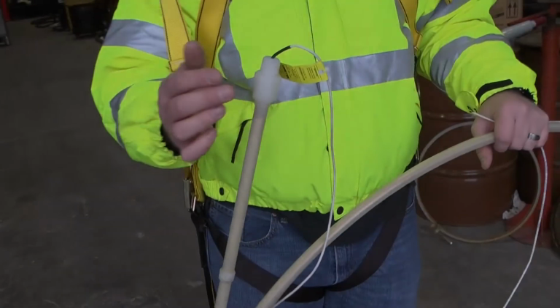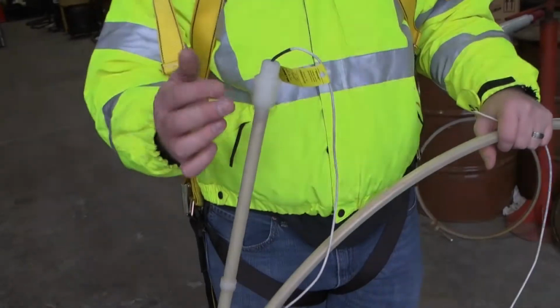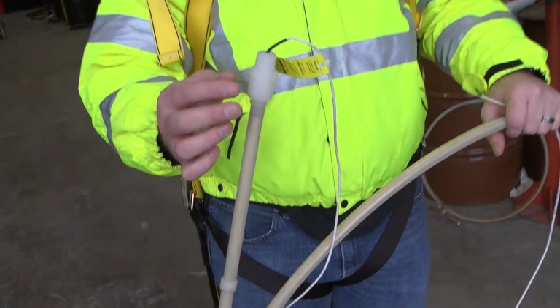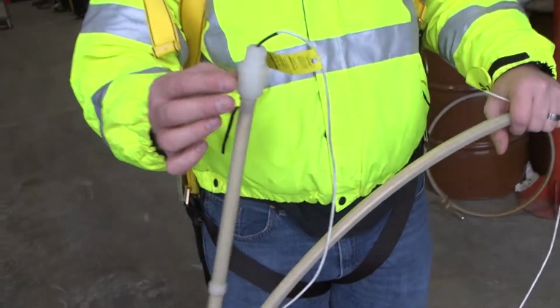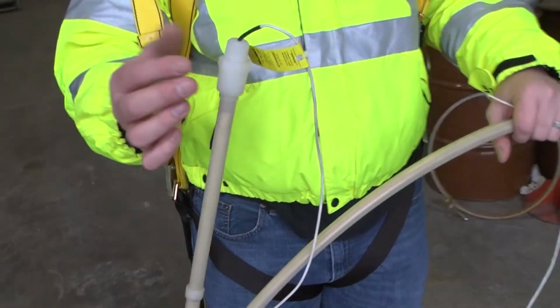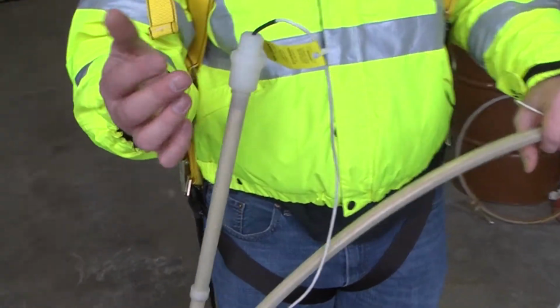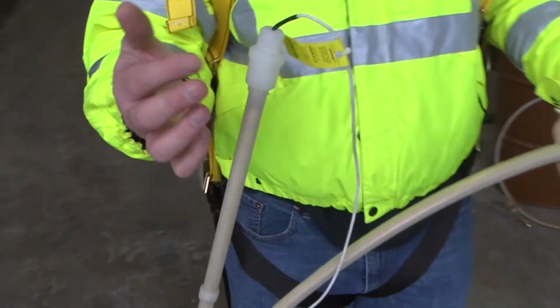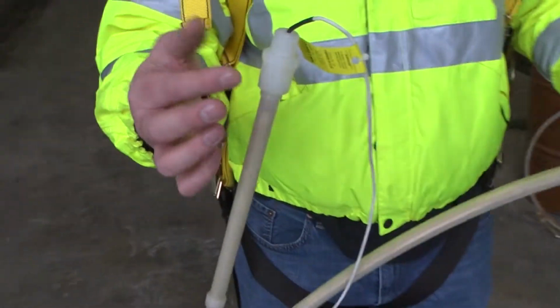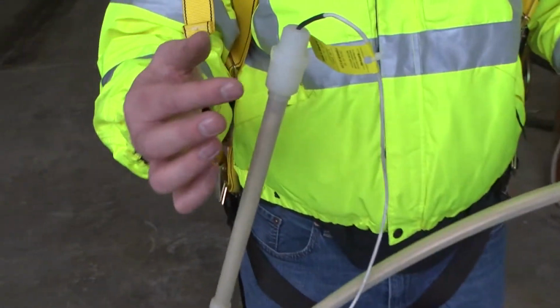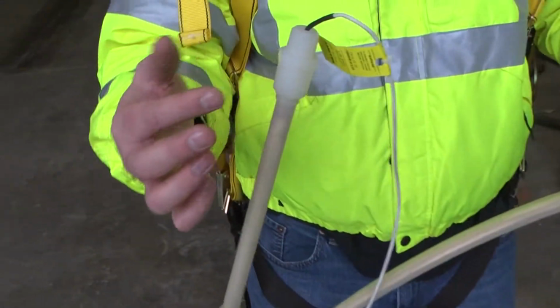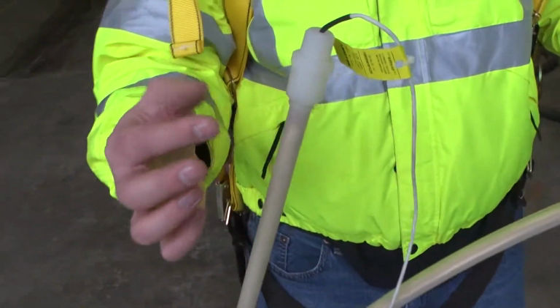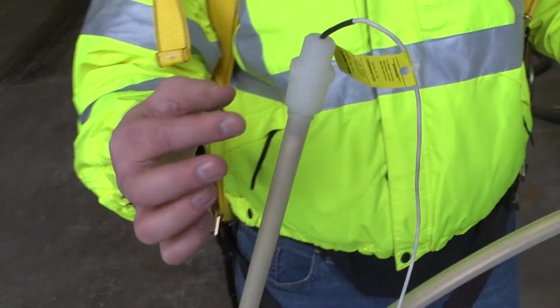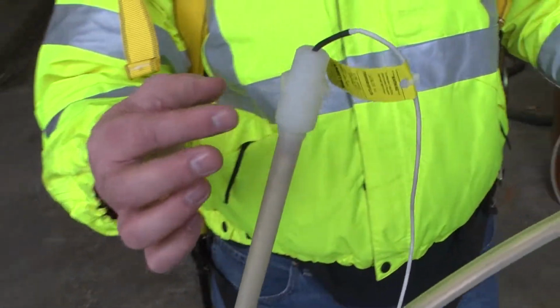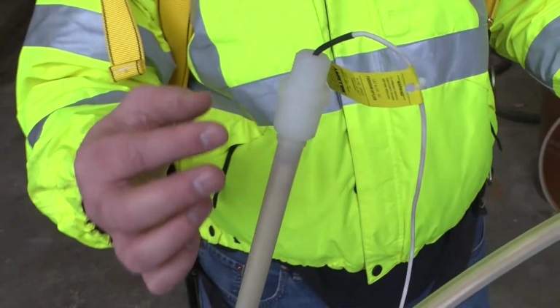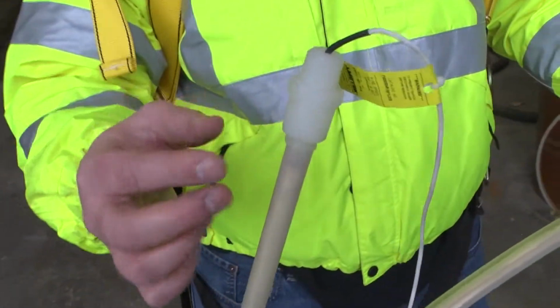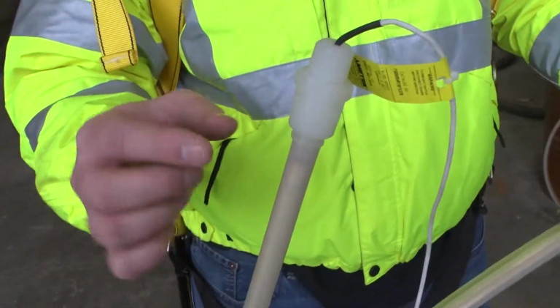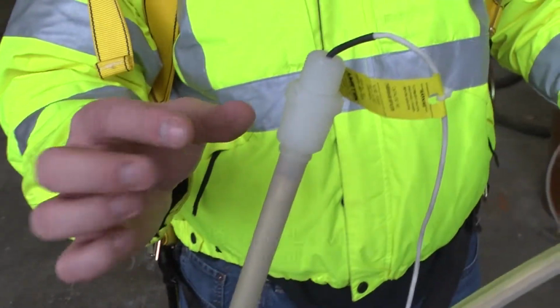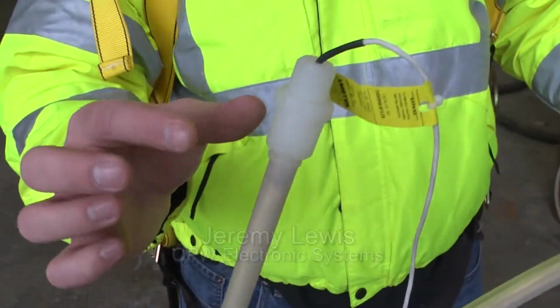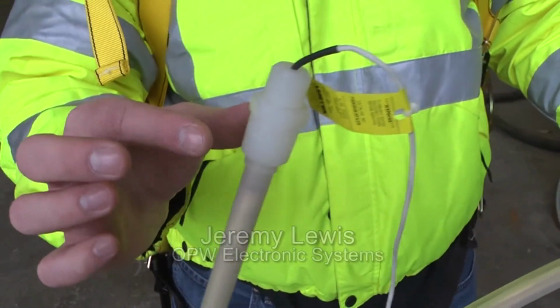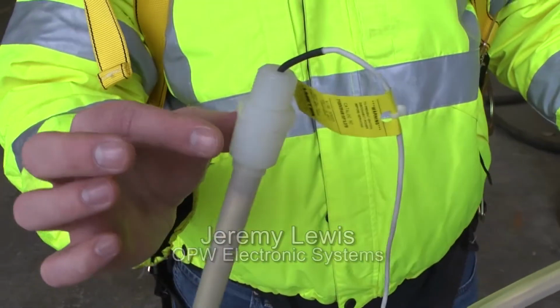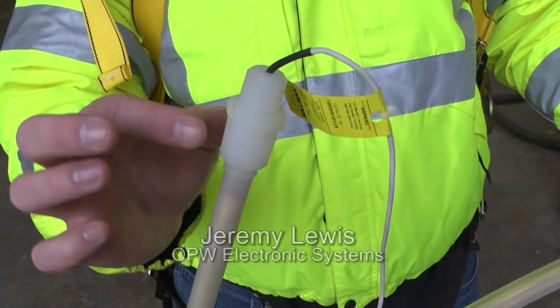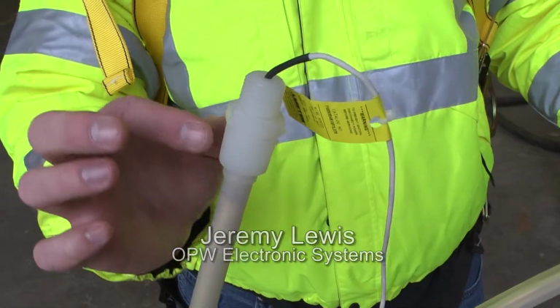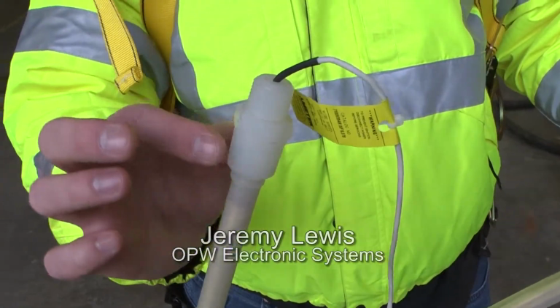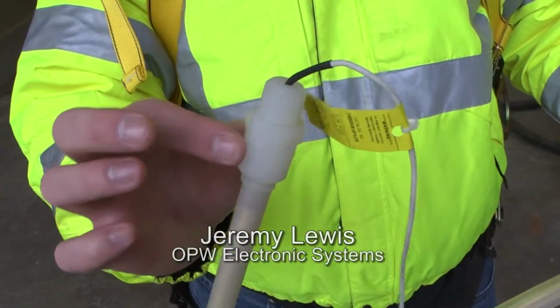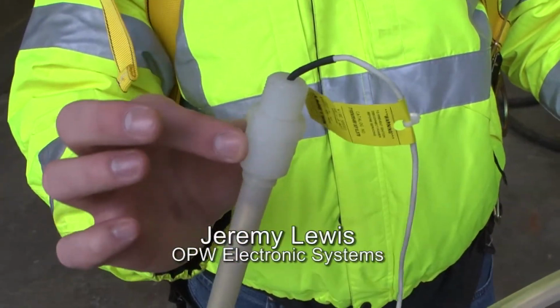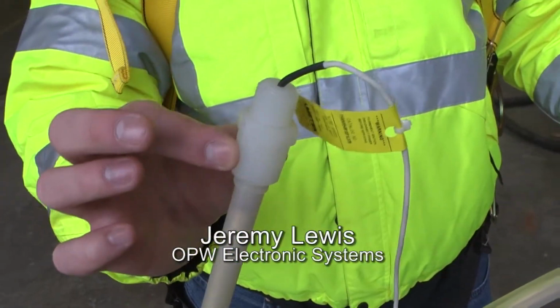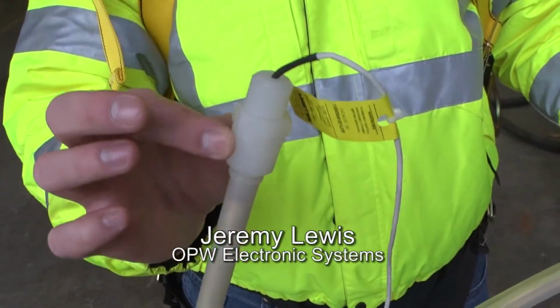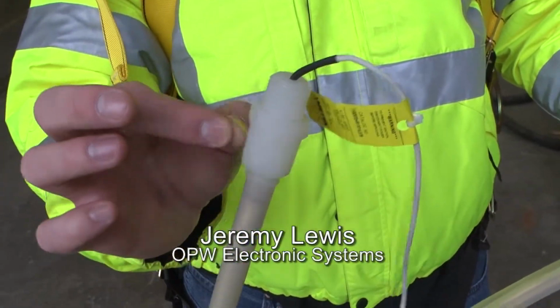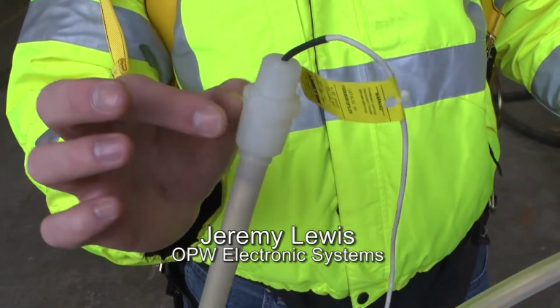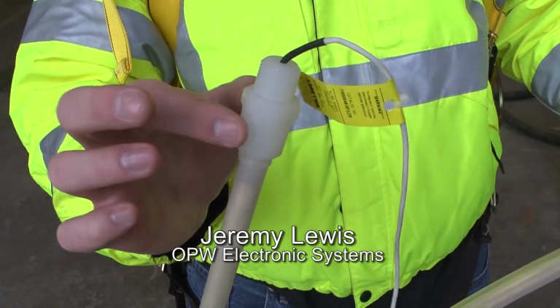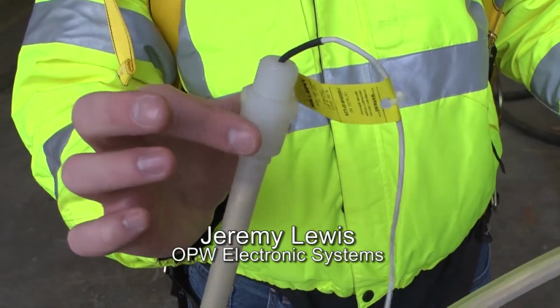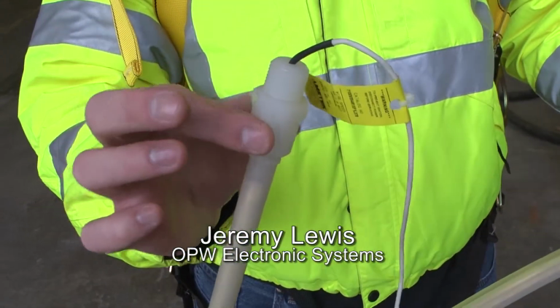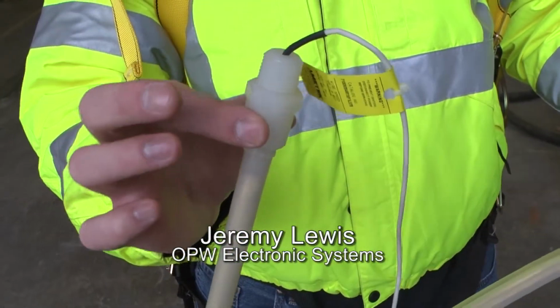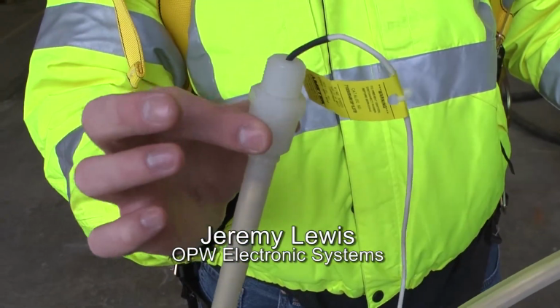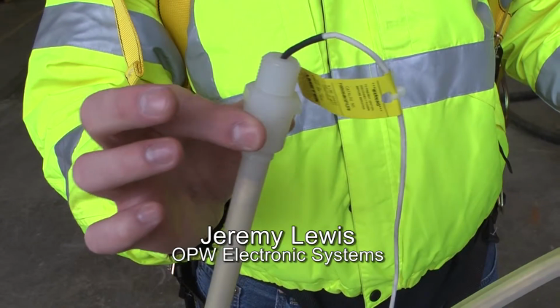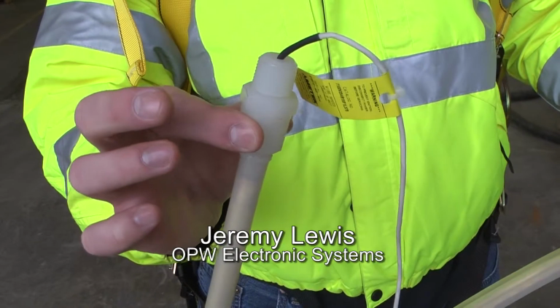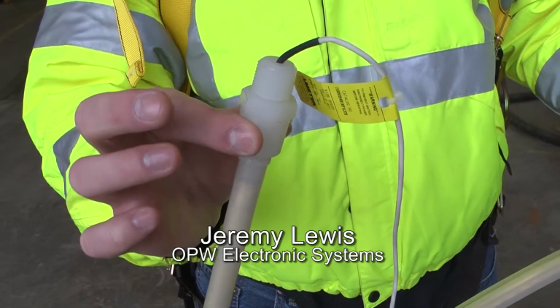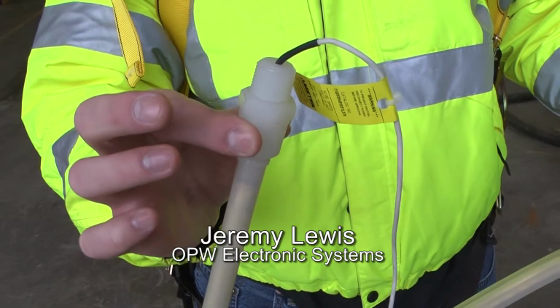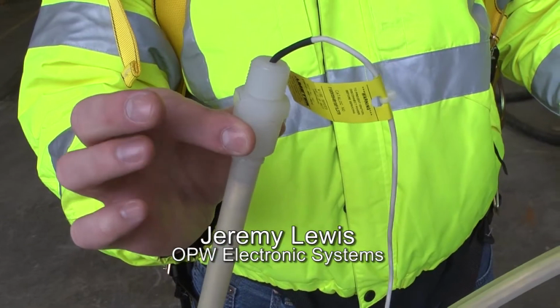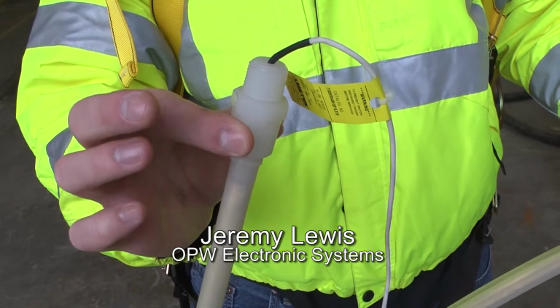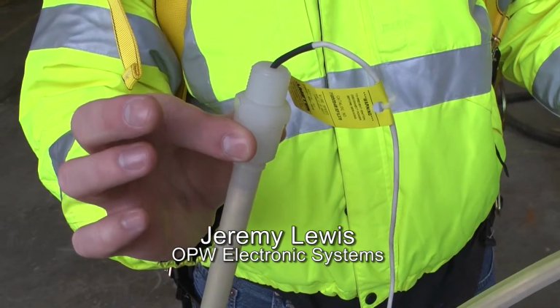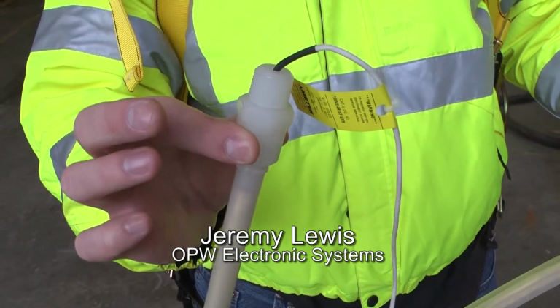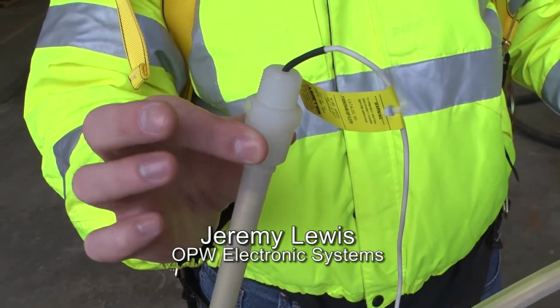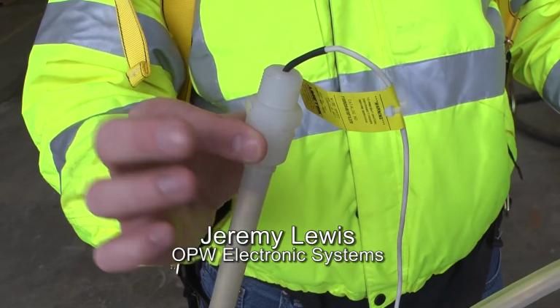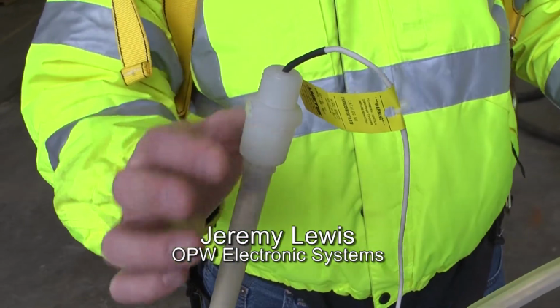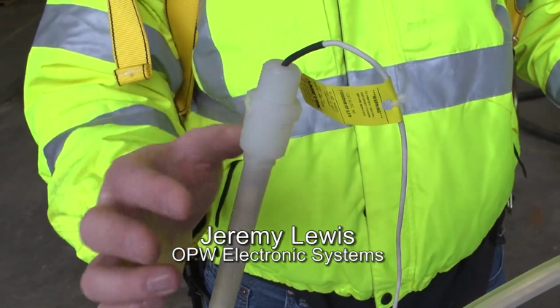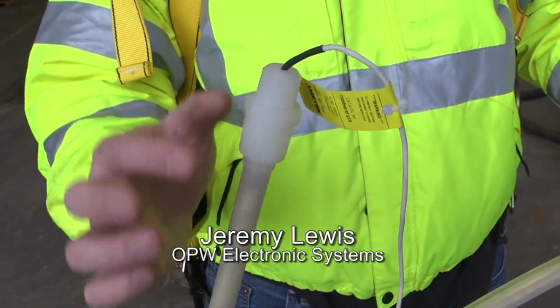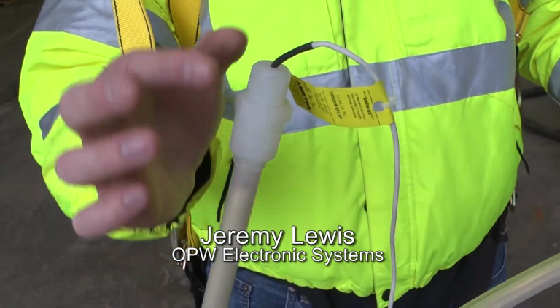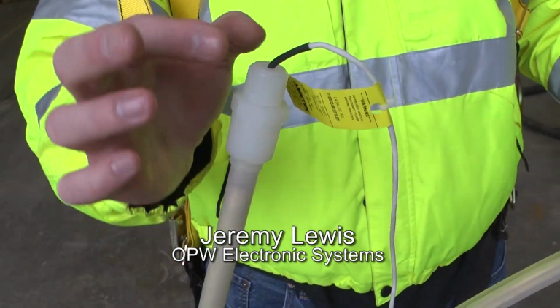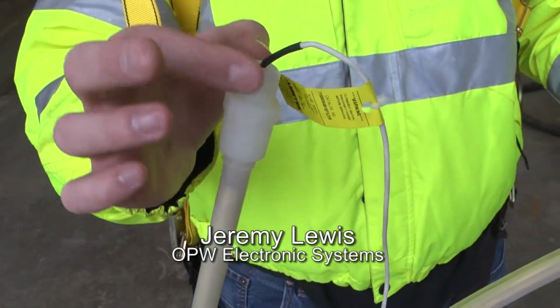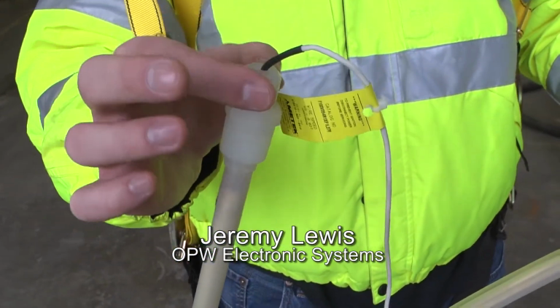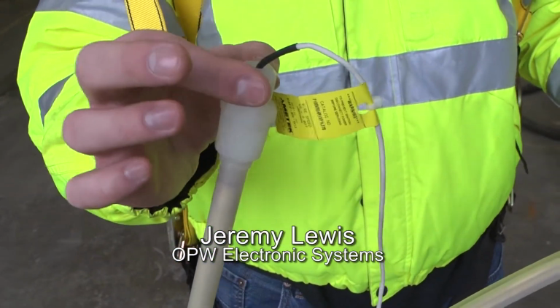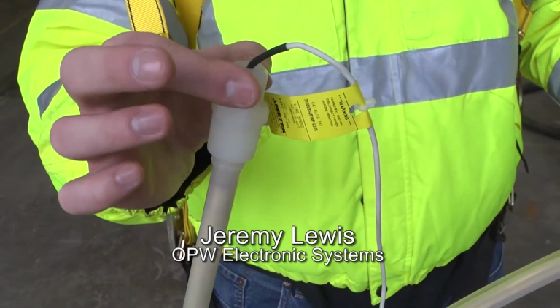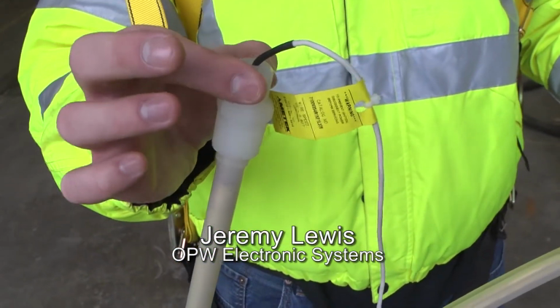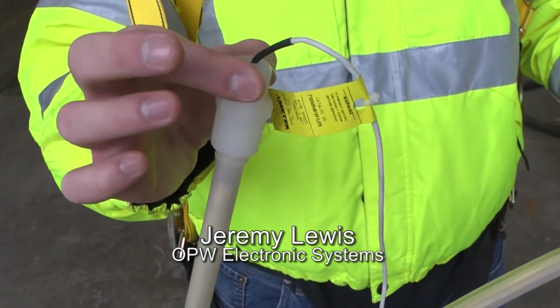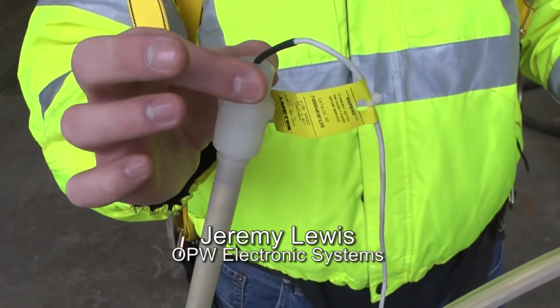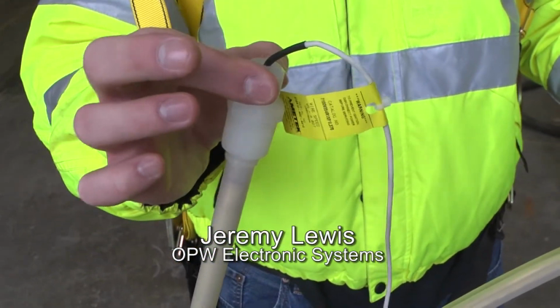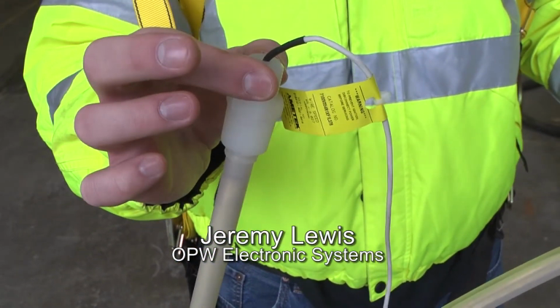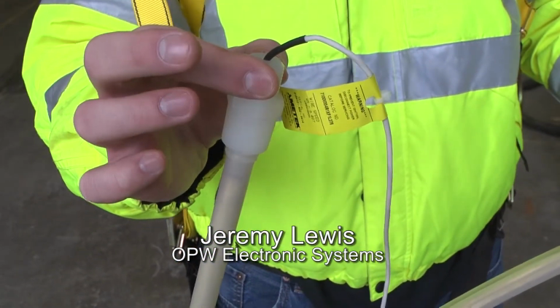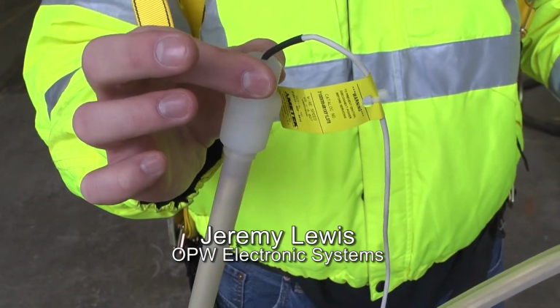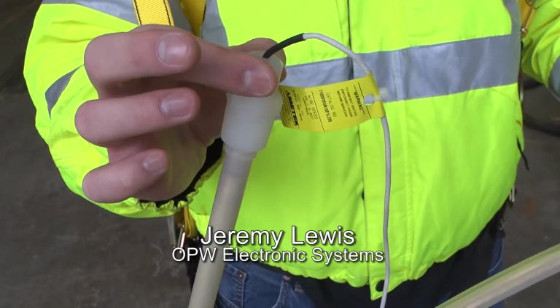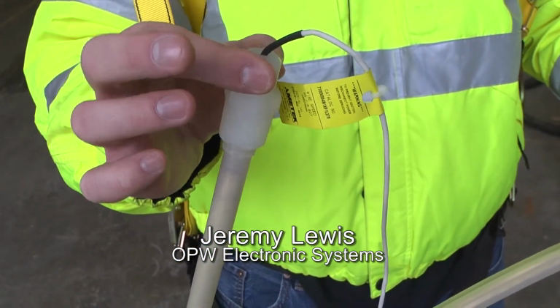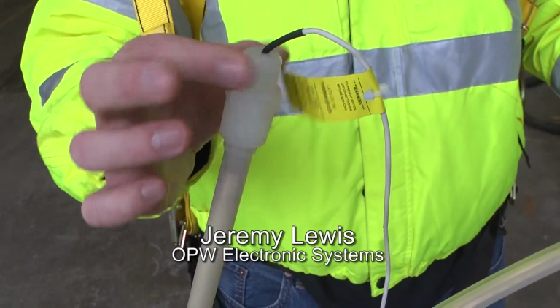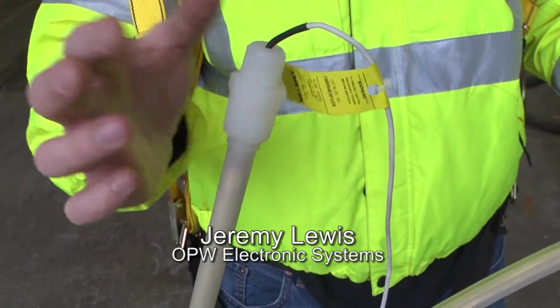On this probe cap here, you have a three-quarter inch support down here, then you have a half inch for your junction box.